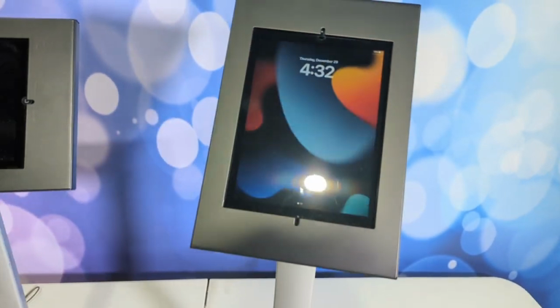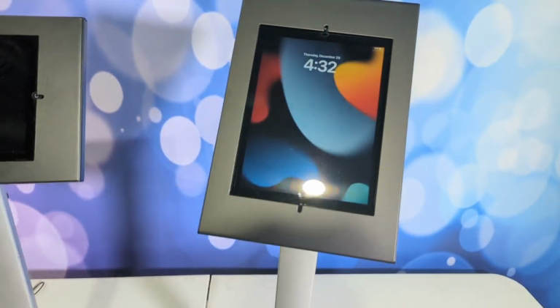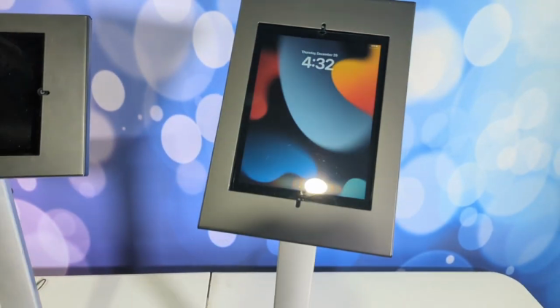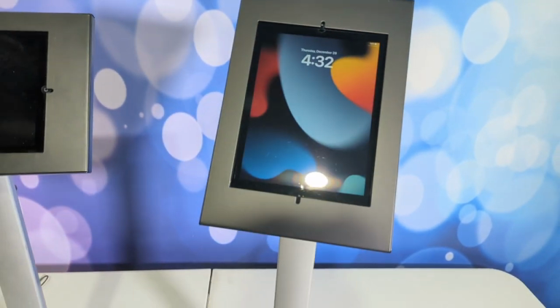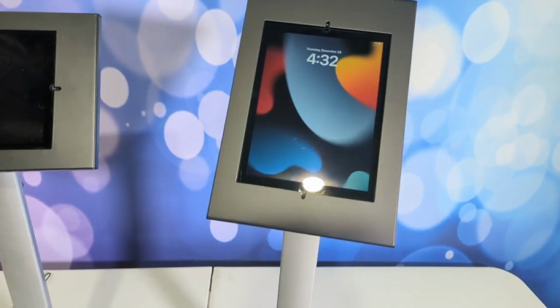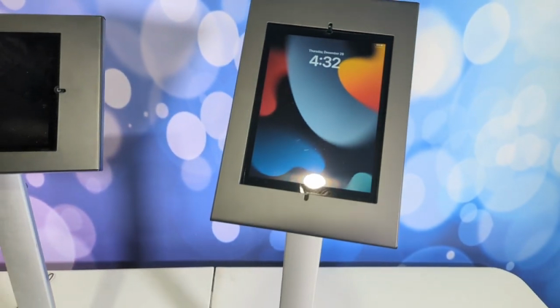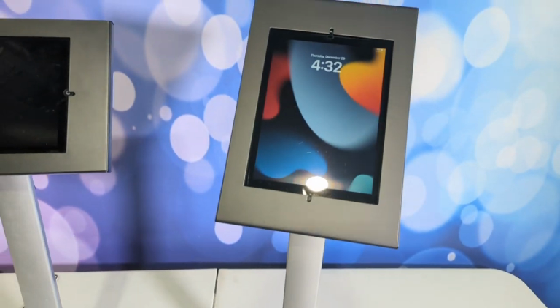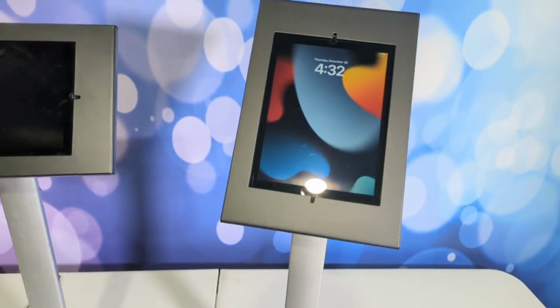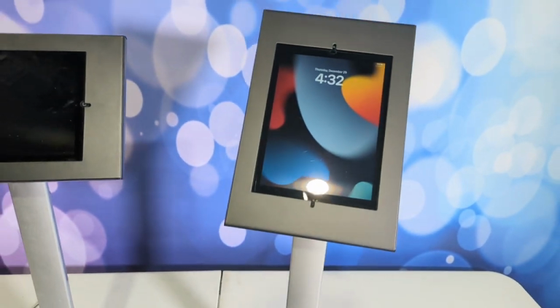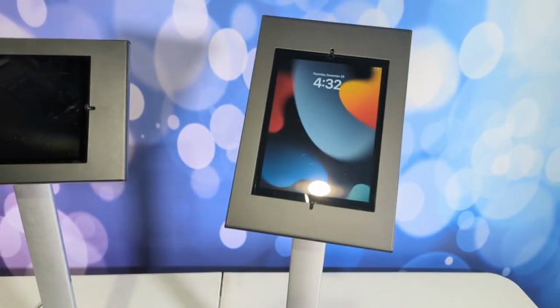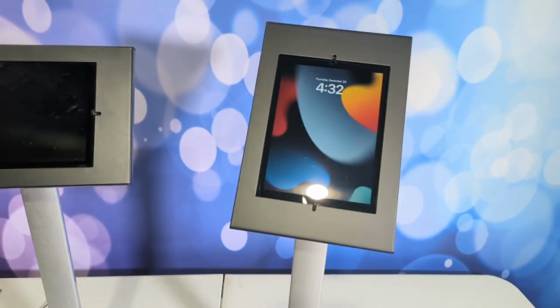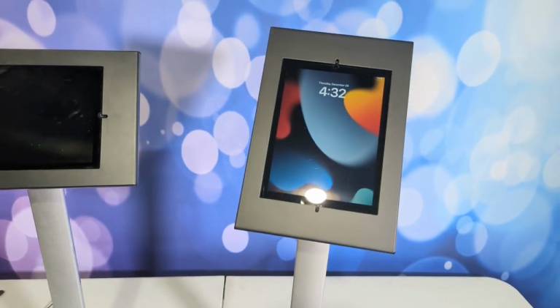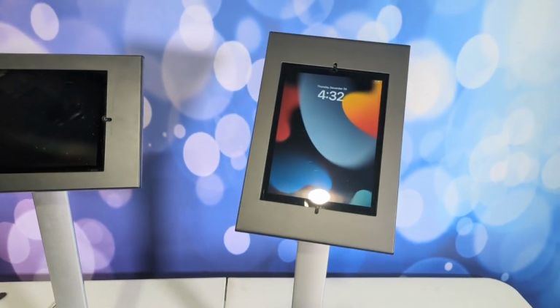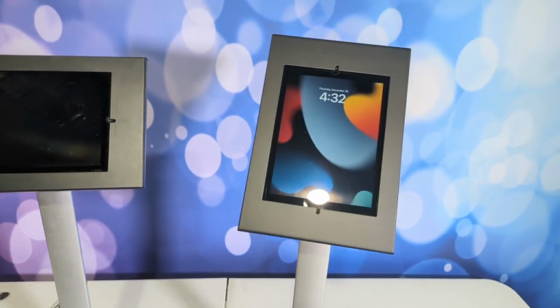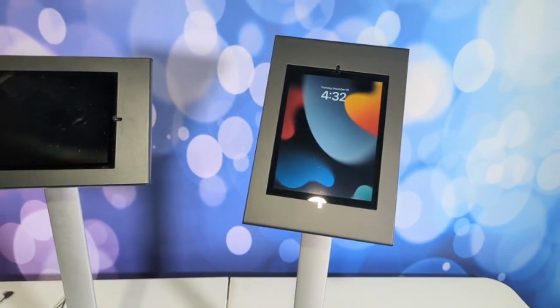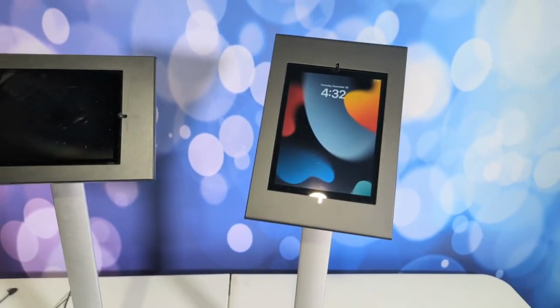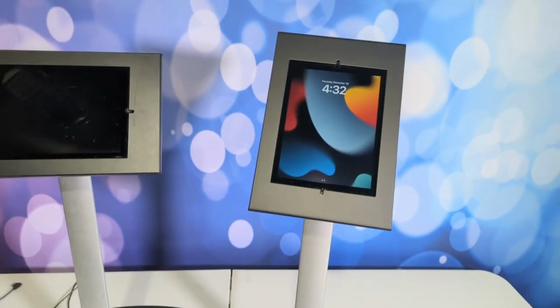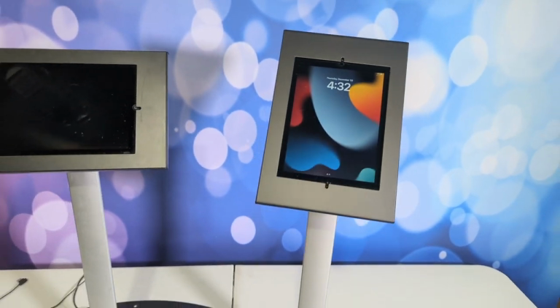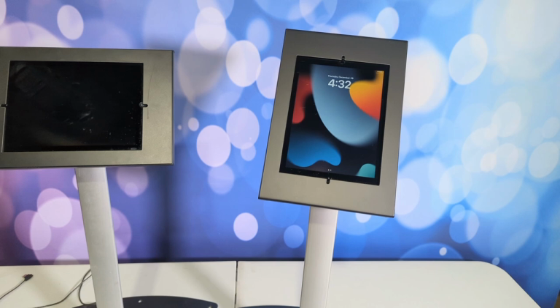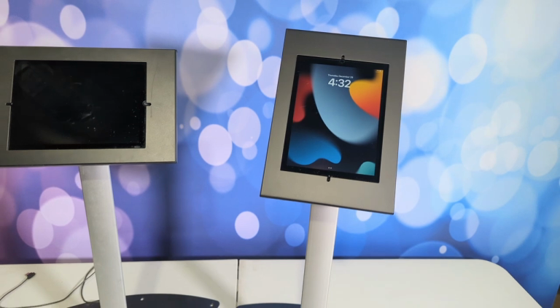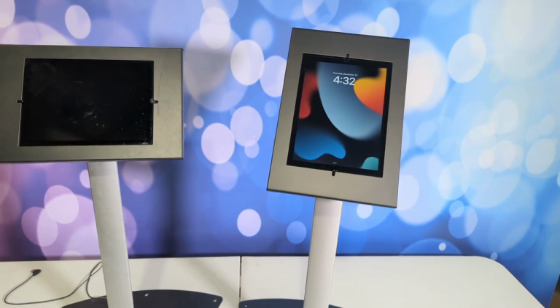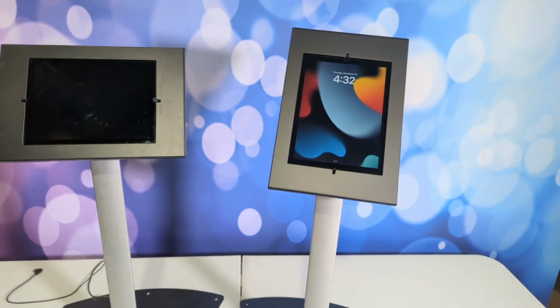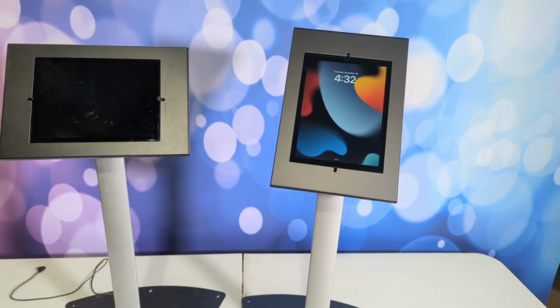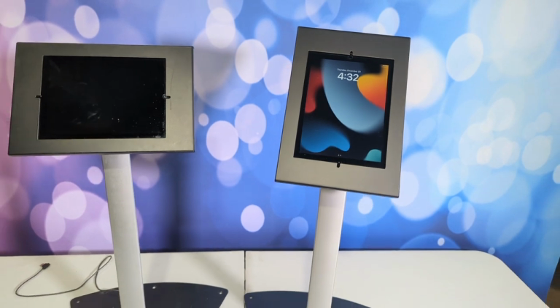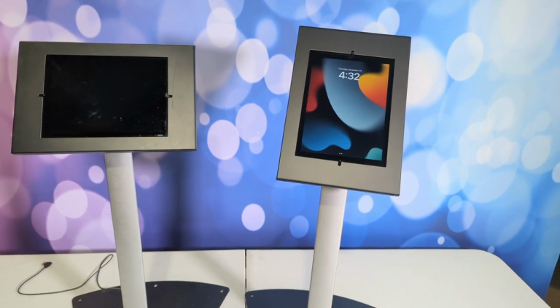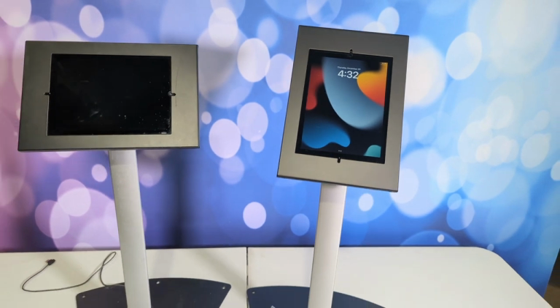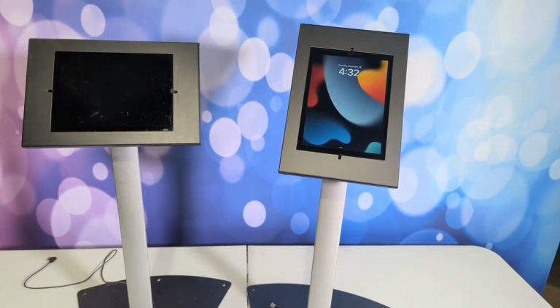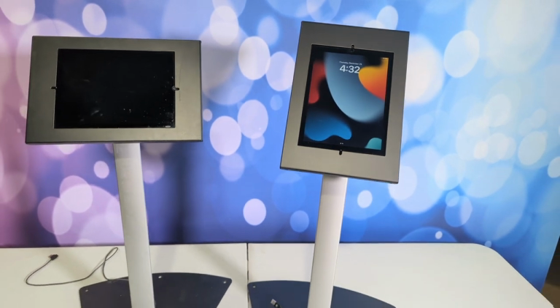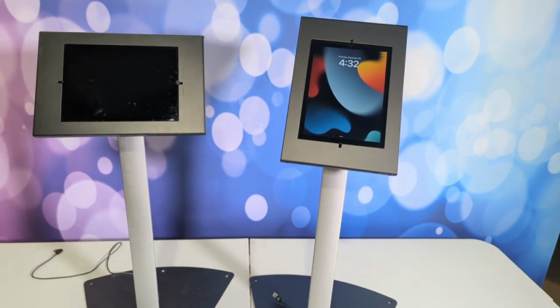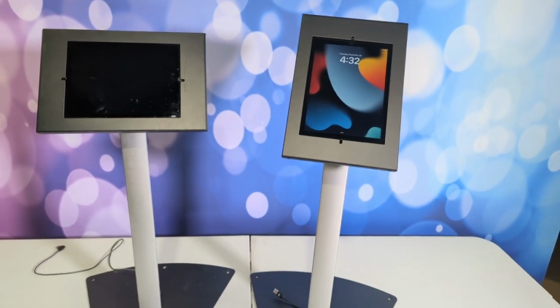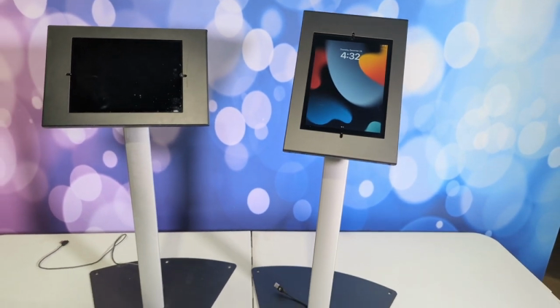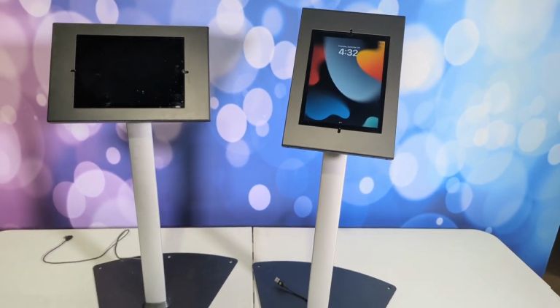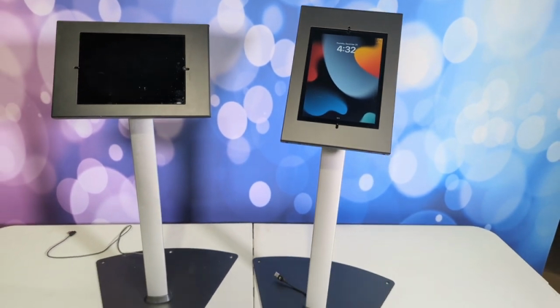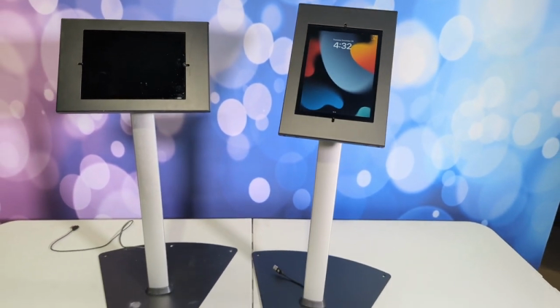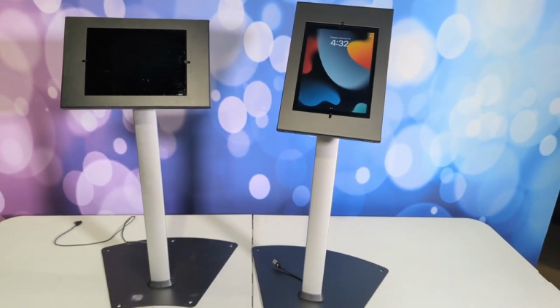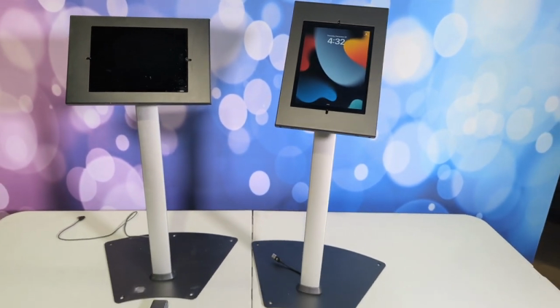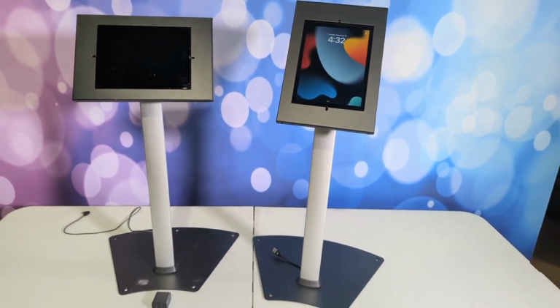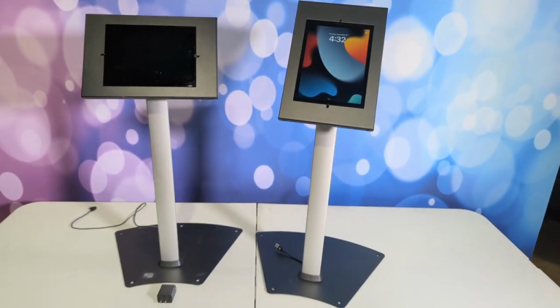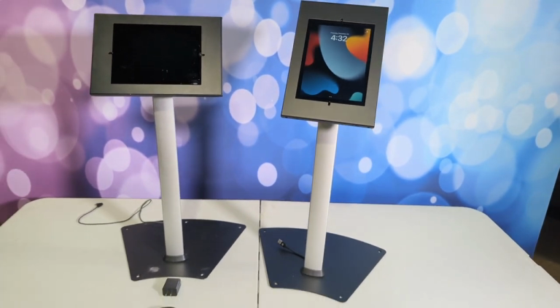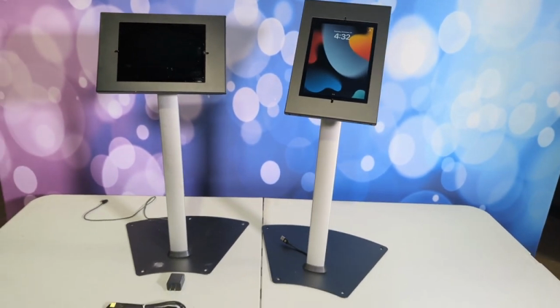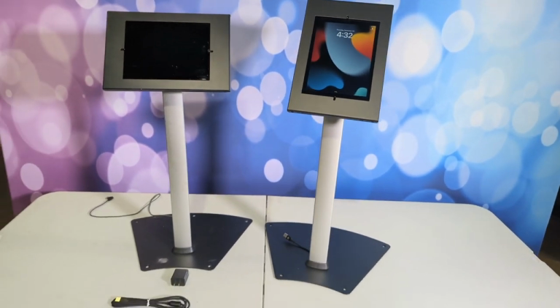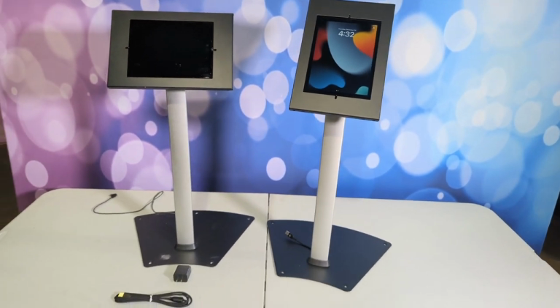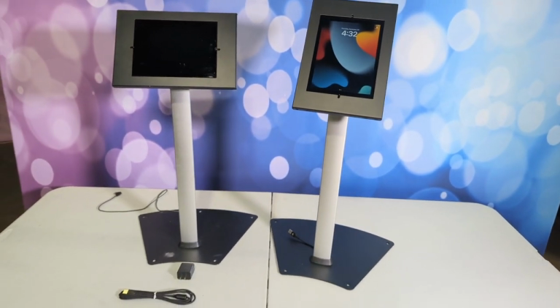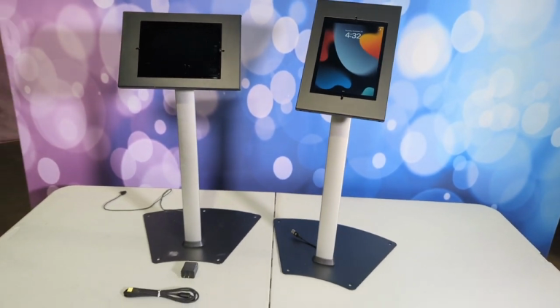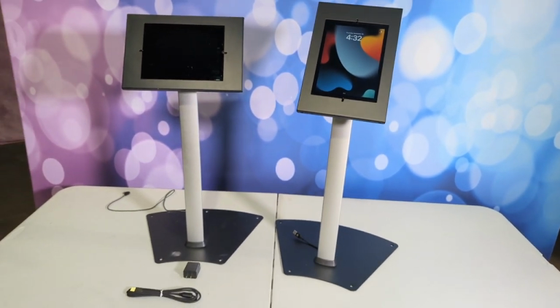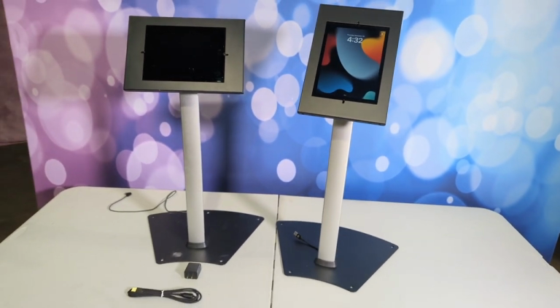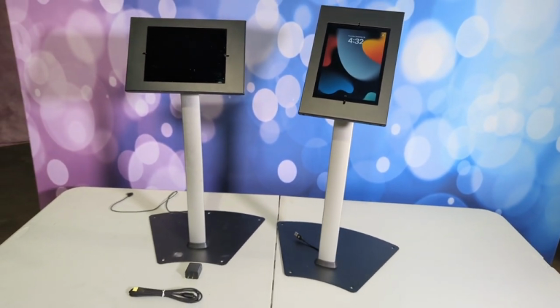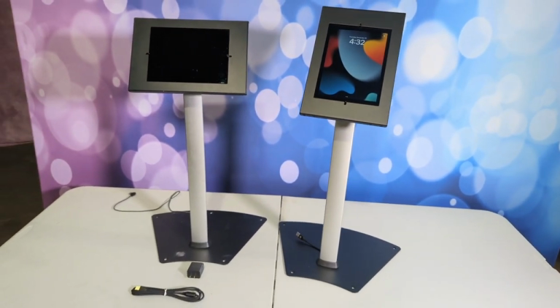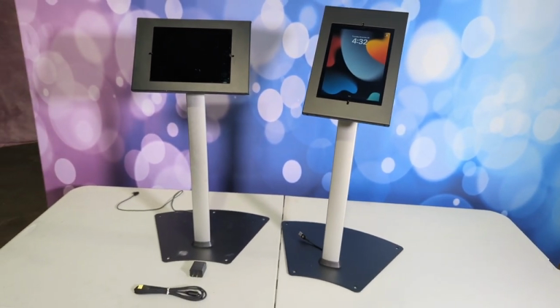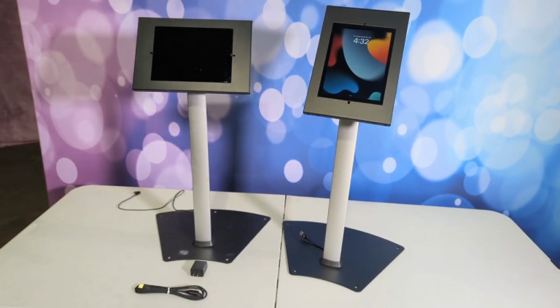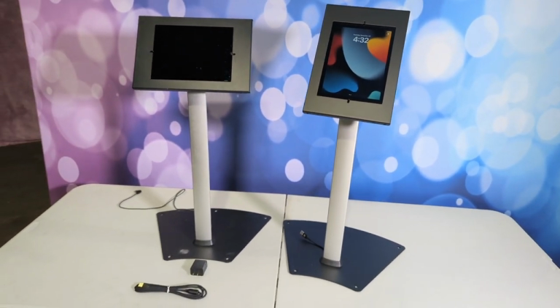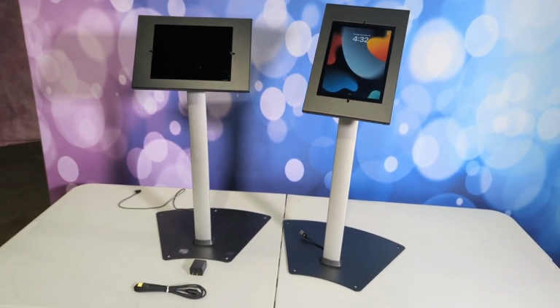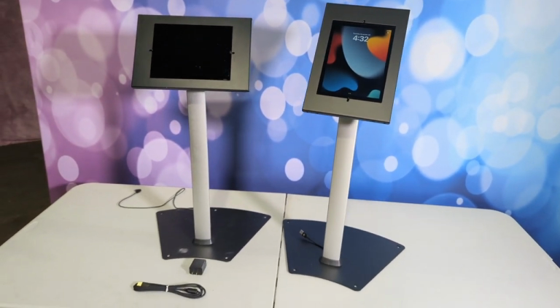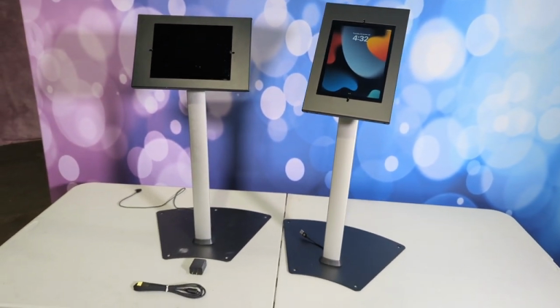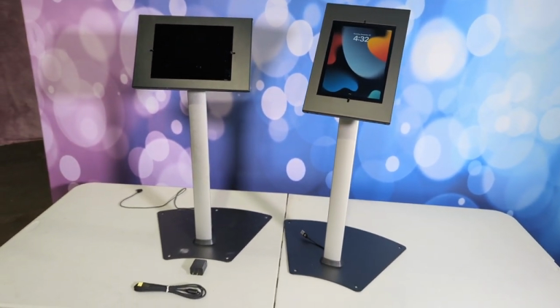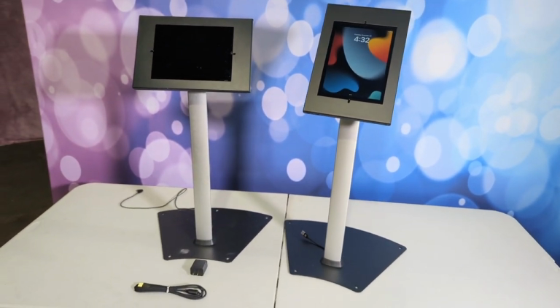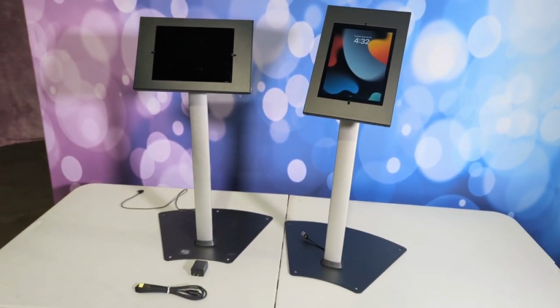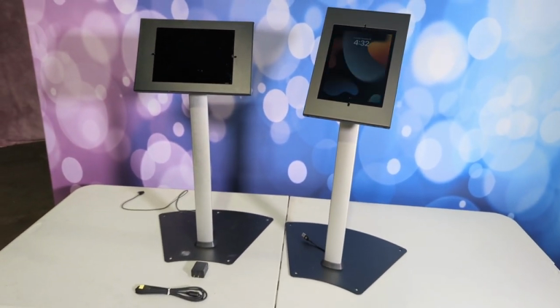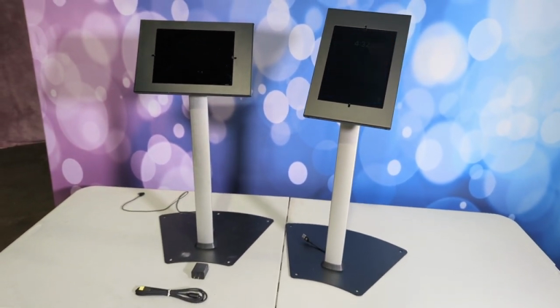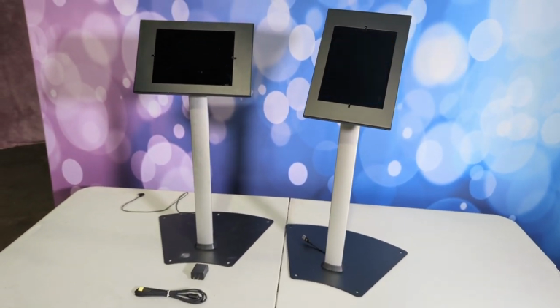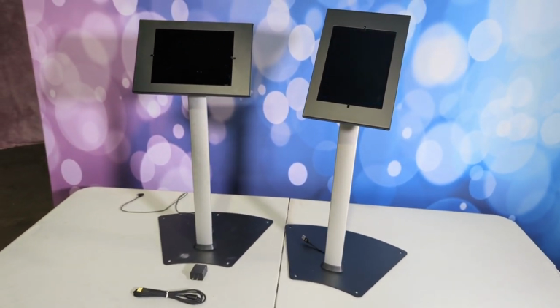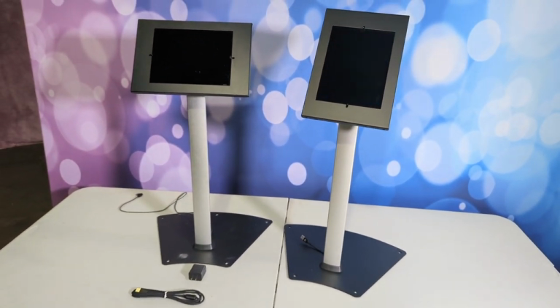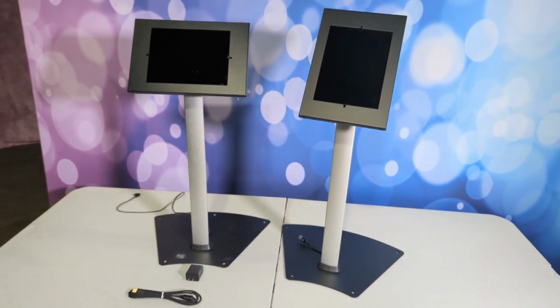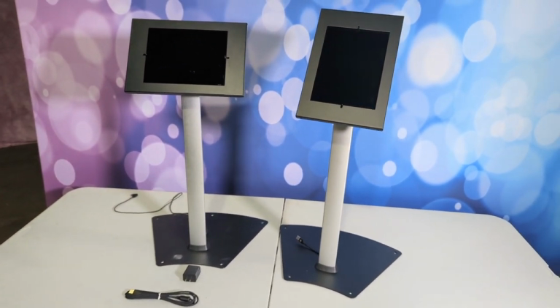Just standard iPads in the lock box slot case.